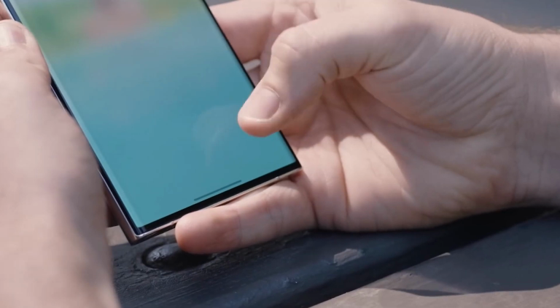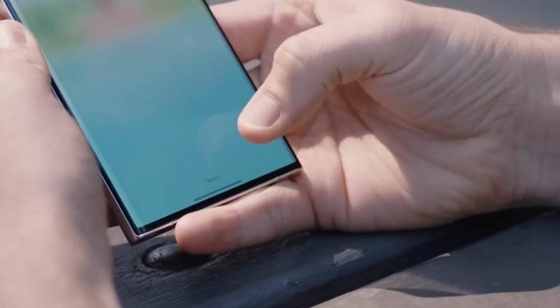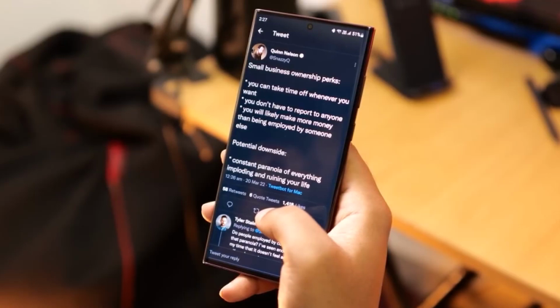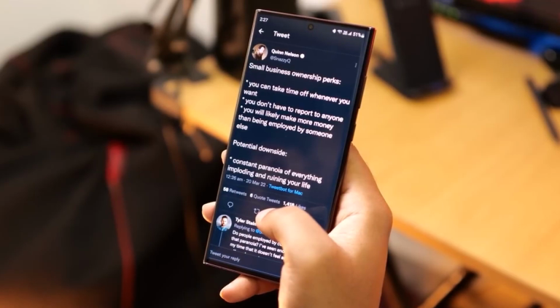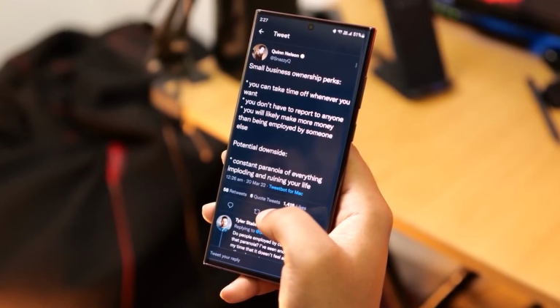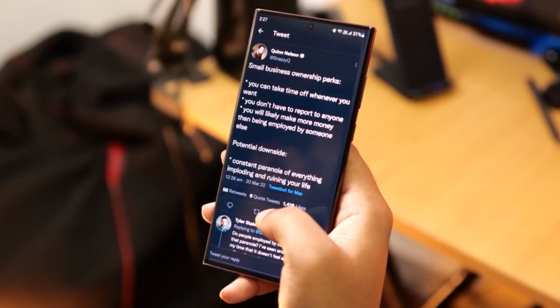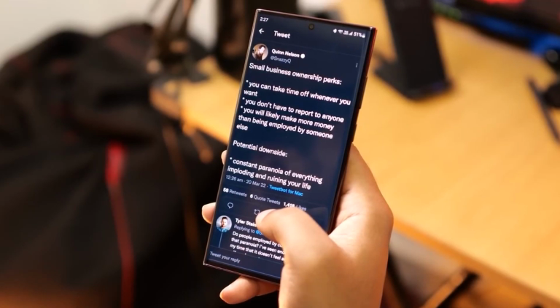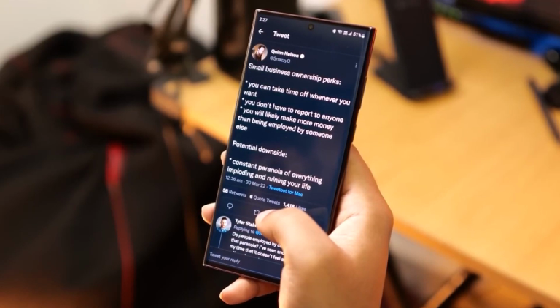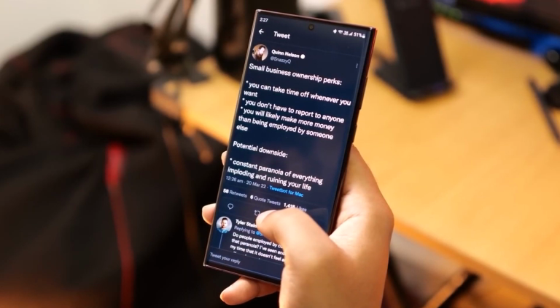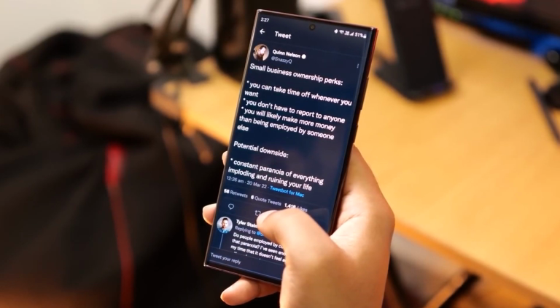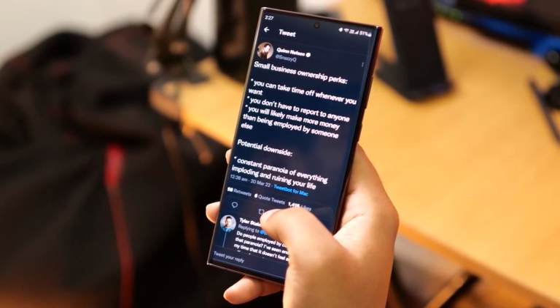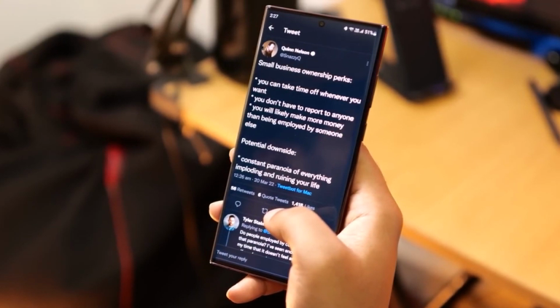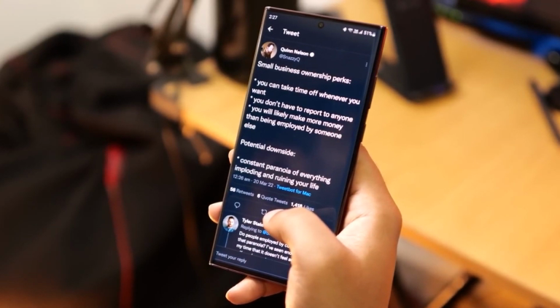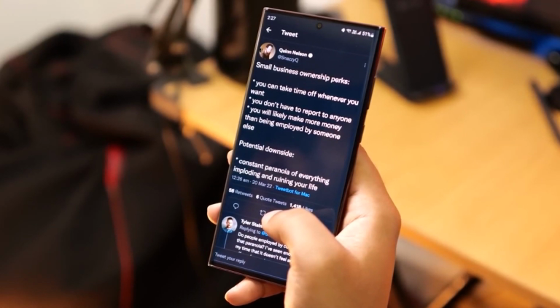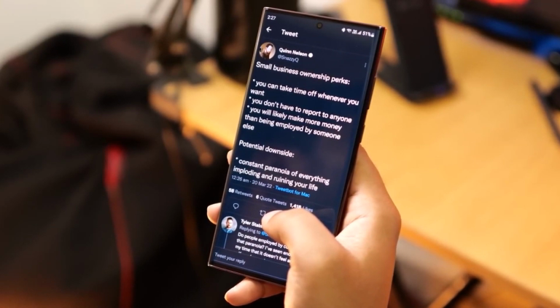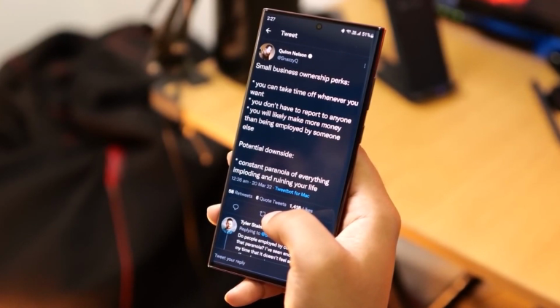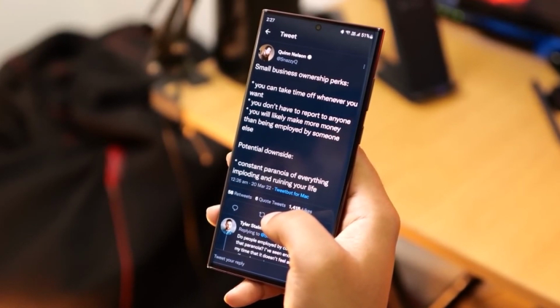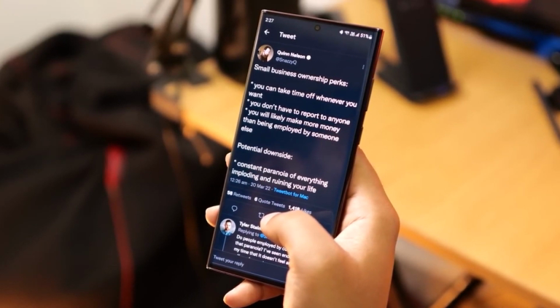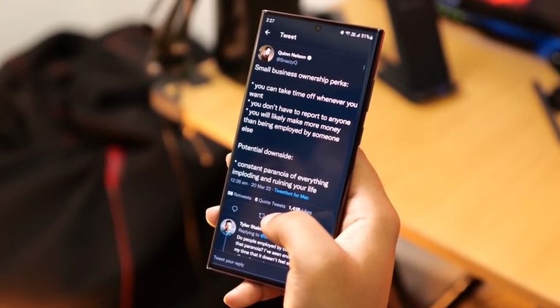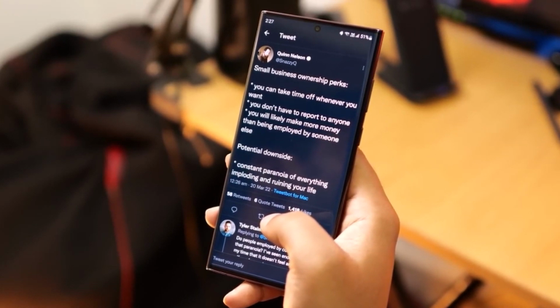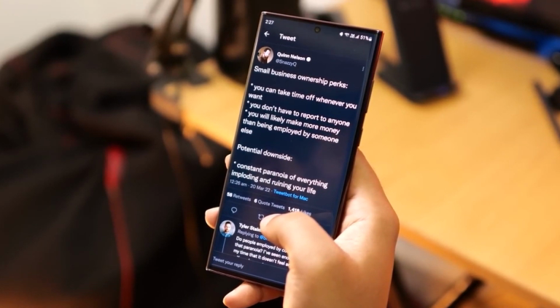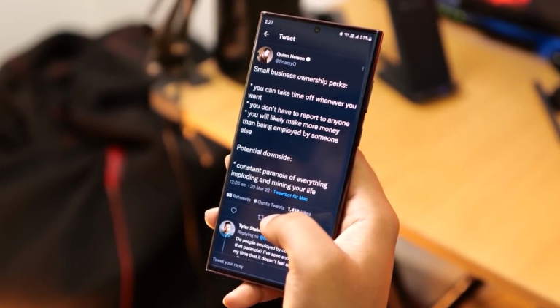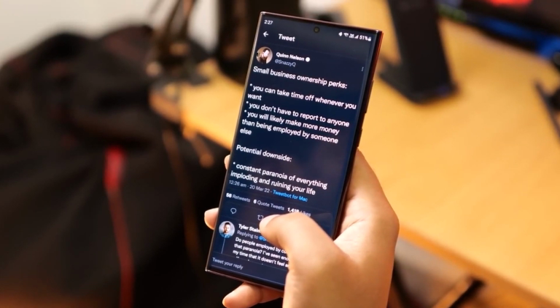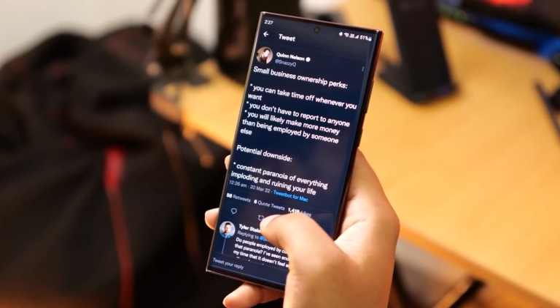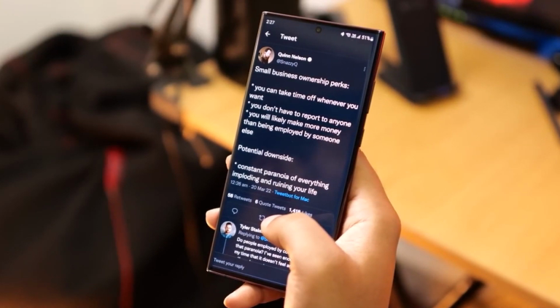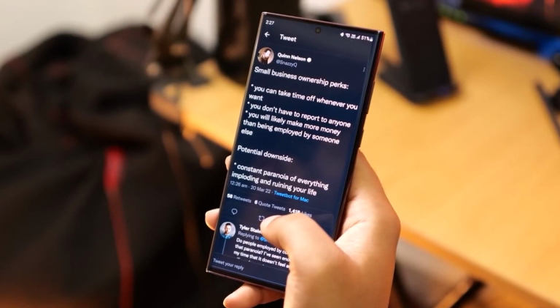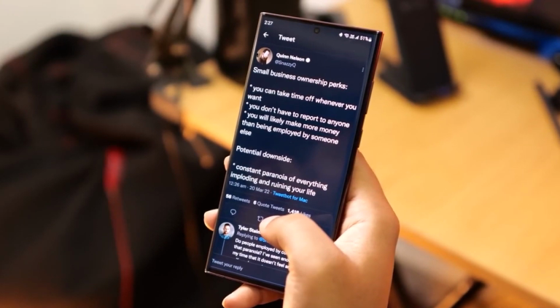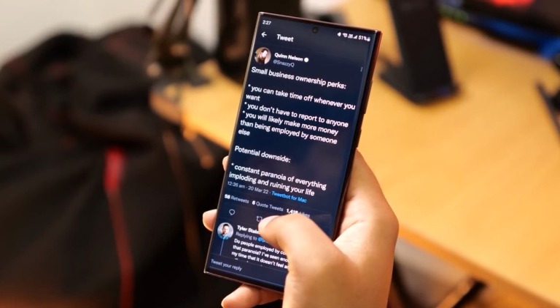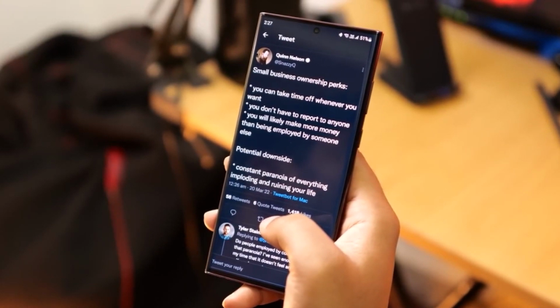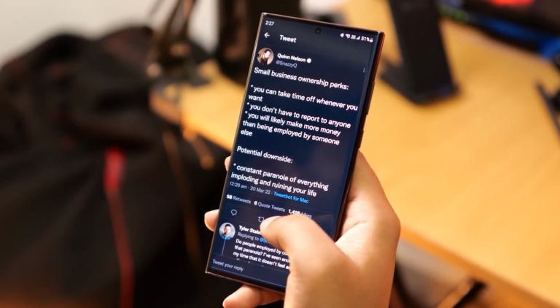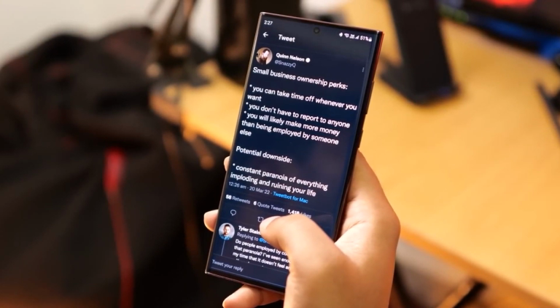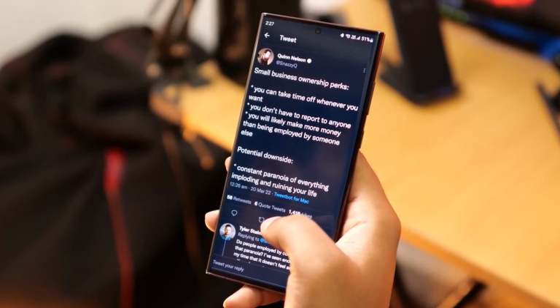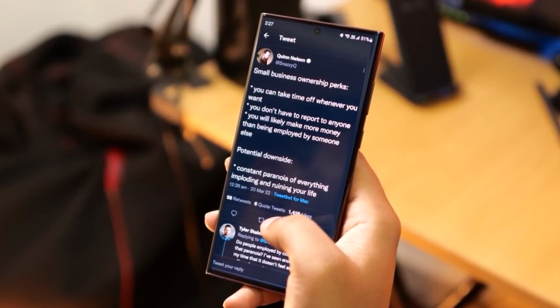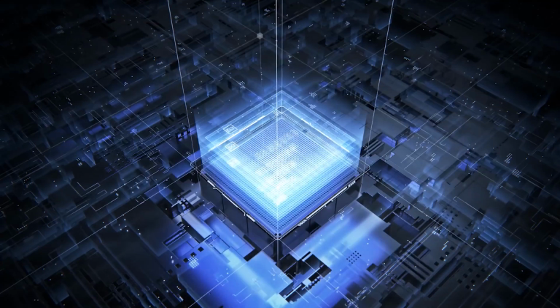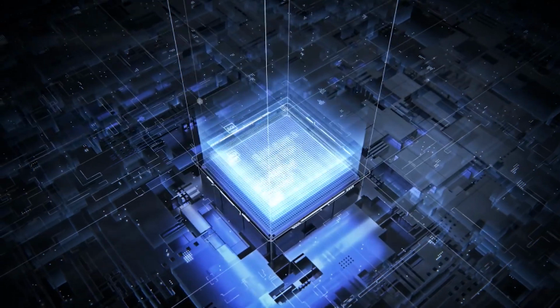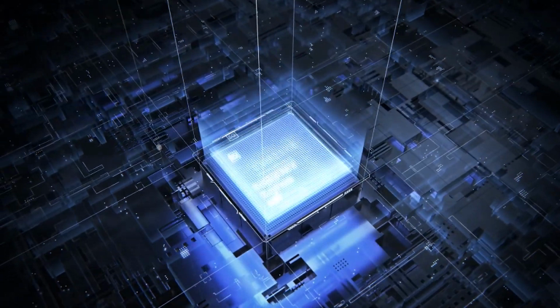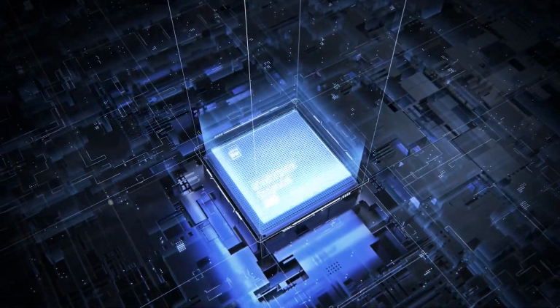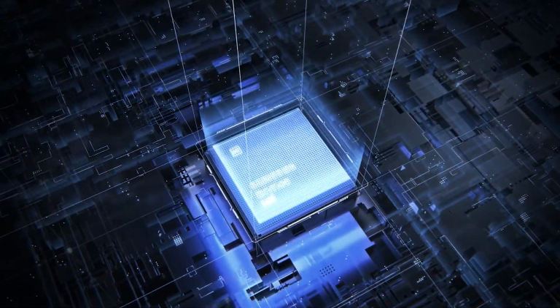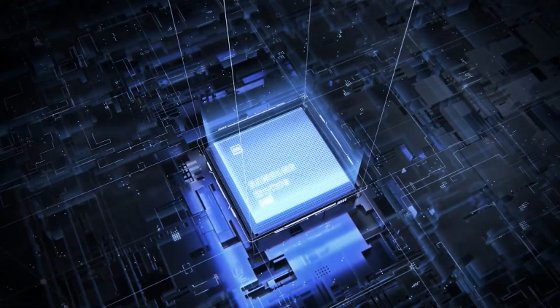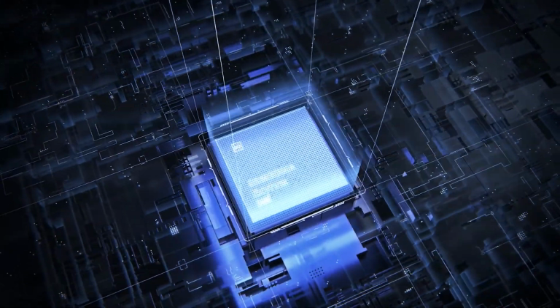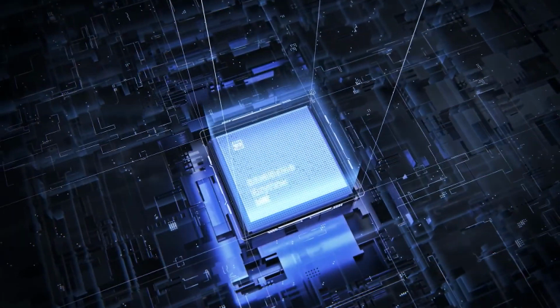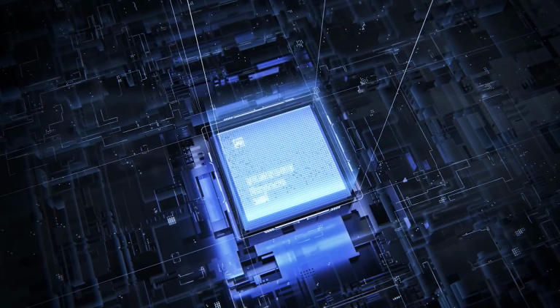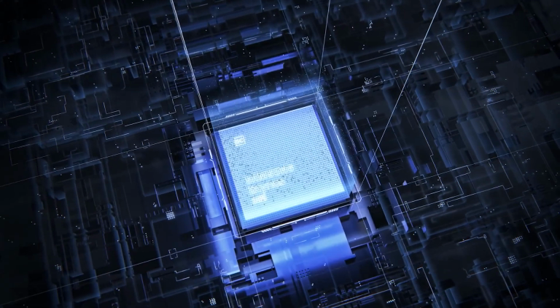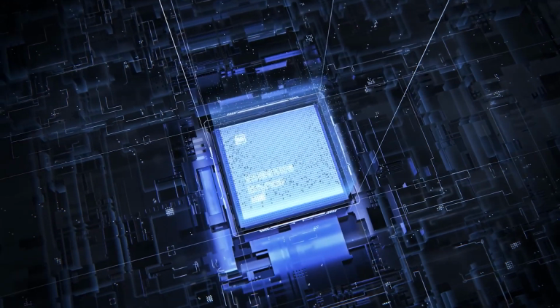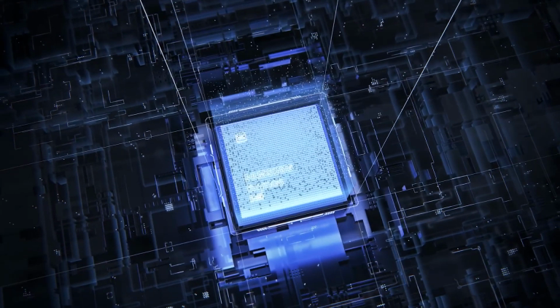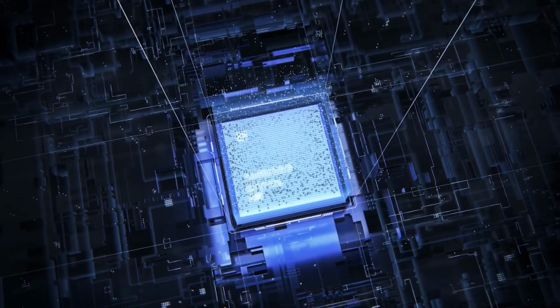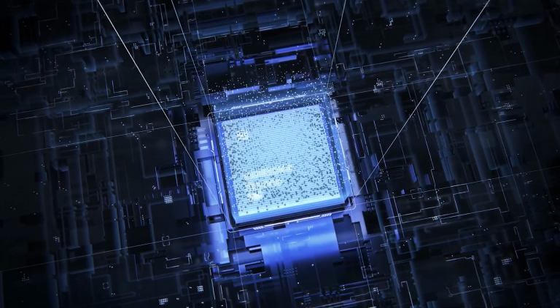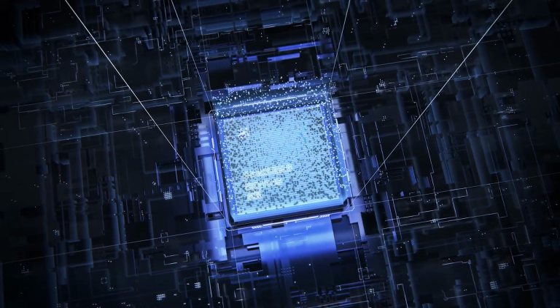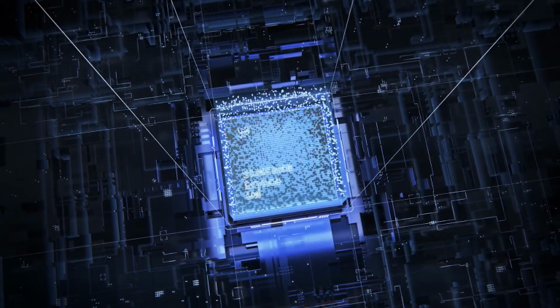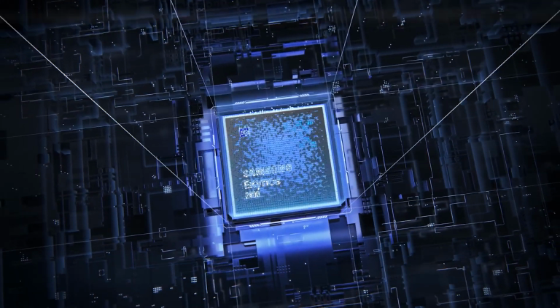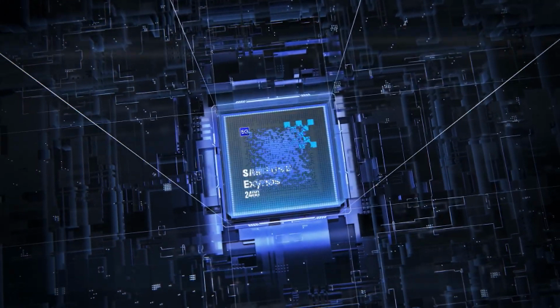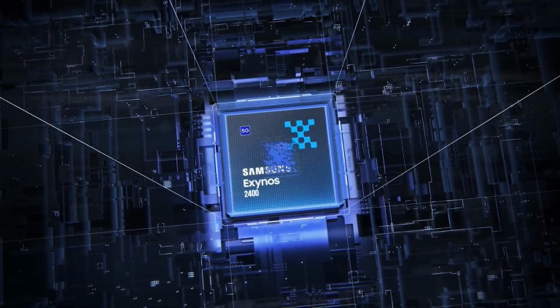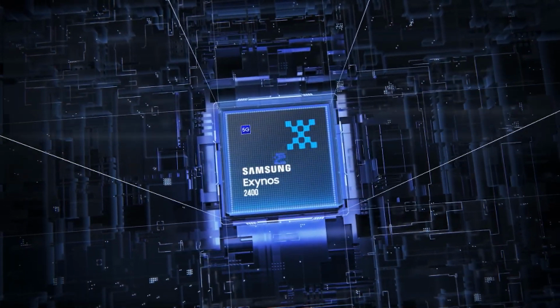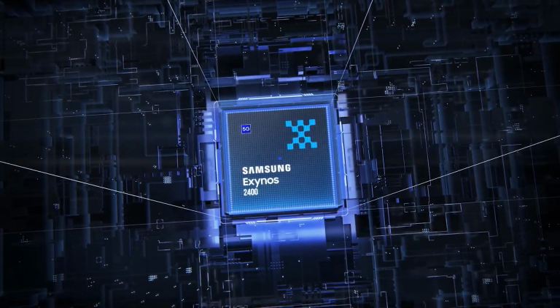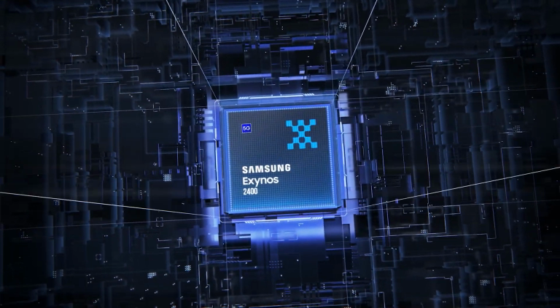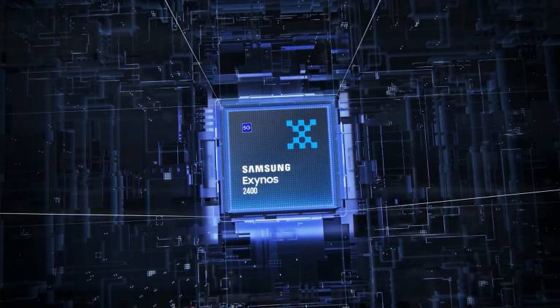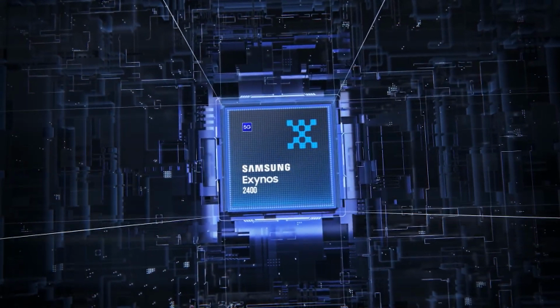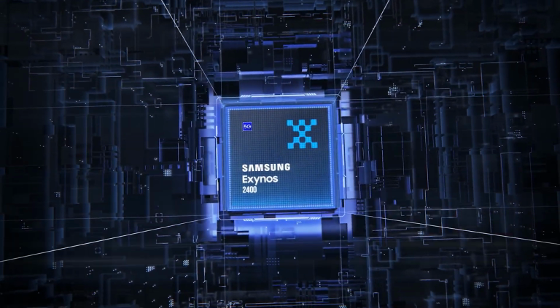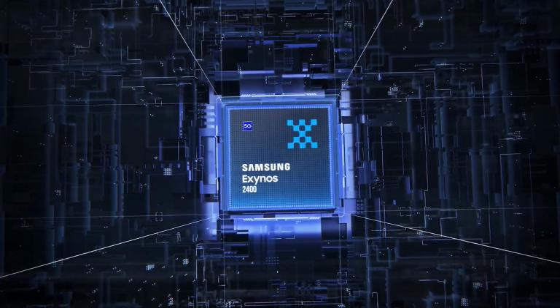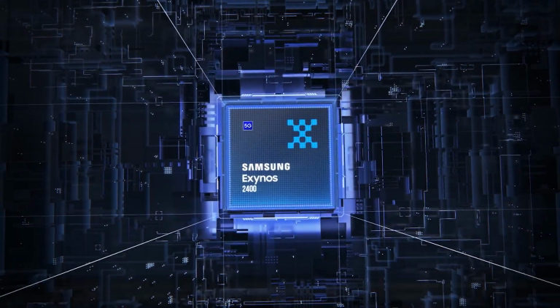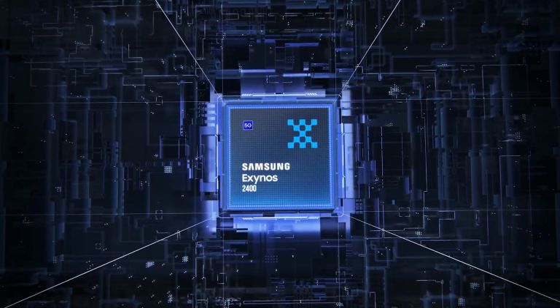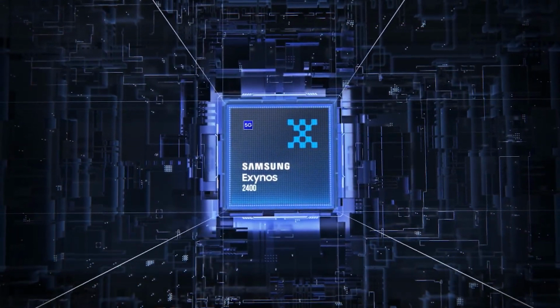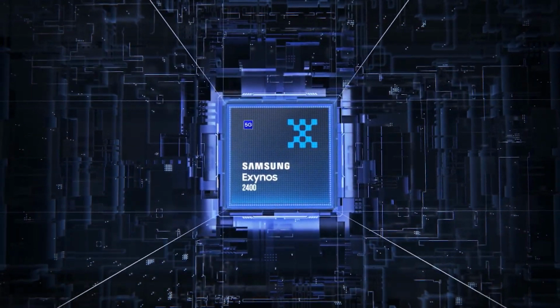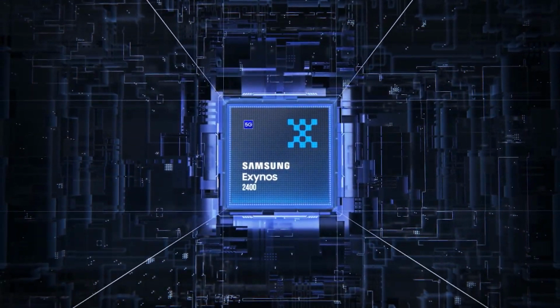However, there is yet hope for the in-house chipset division to hit it out of the park and for the Exynos 2400 SoC to rock our world.